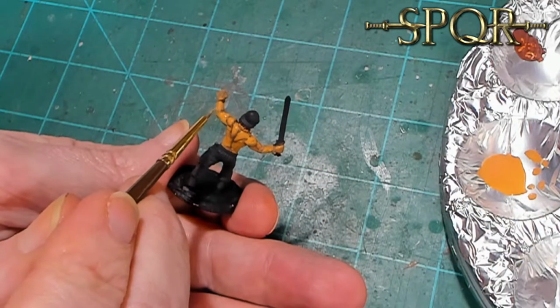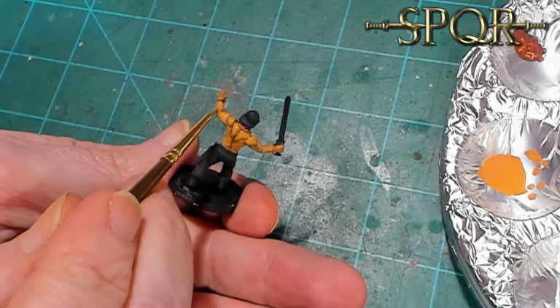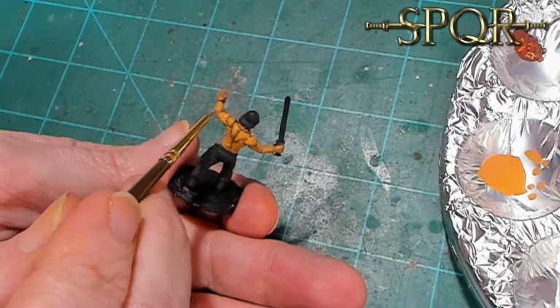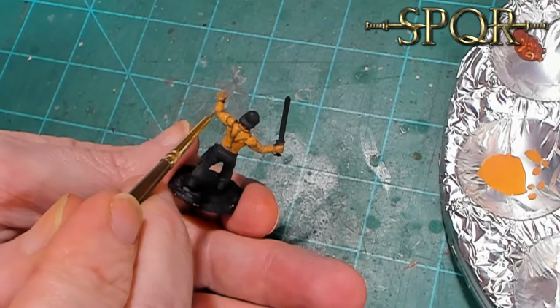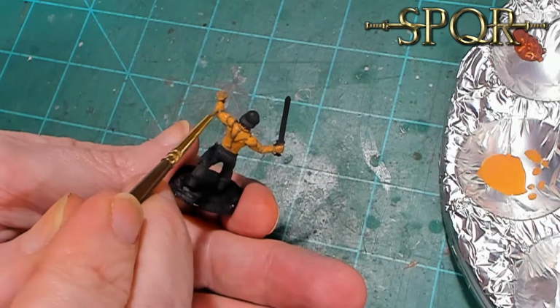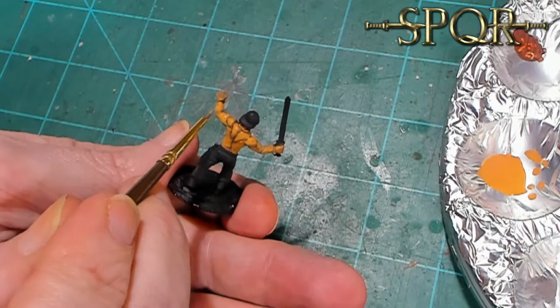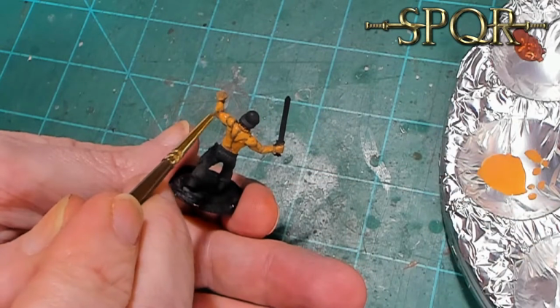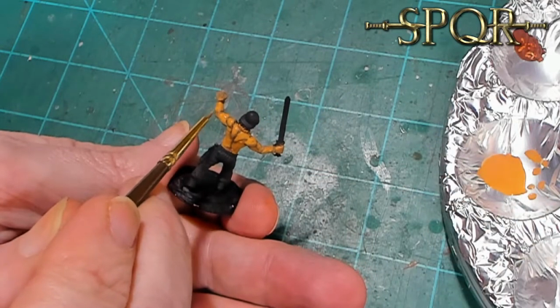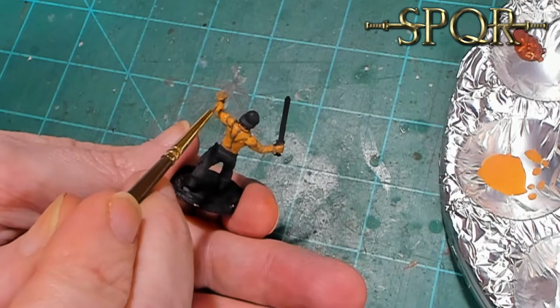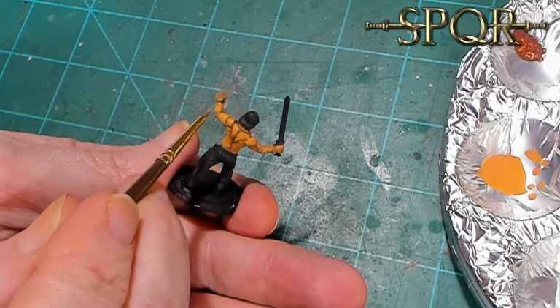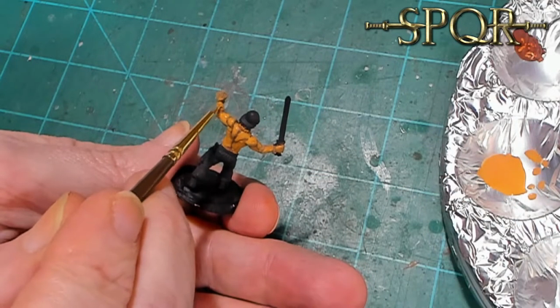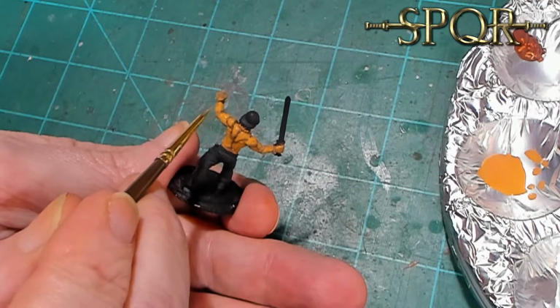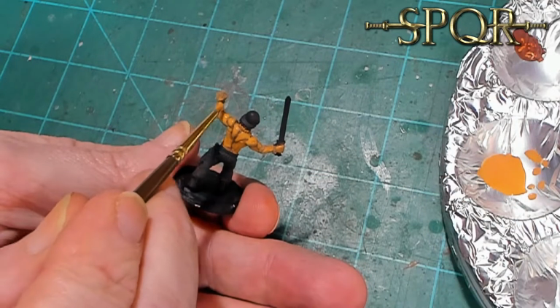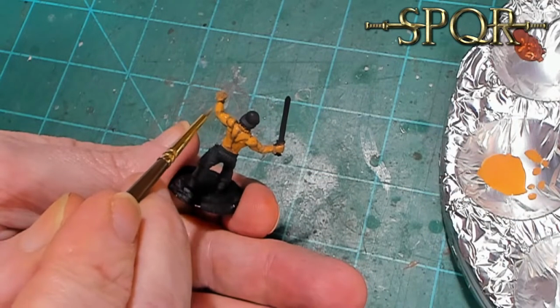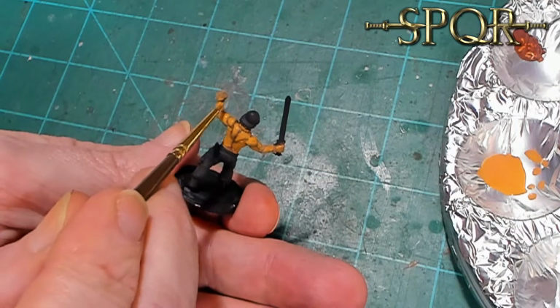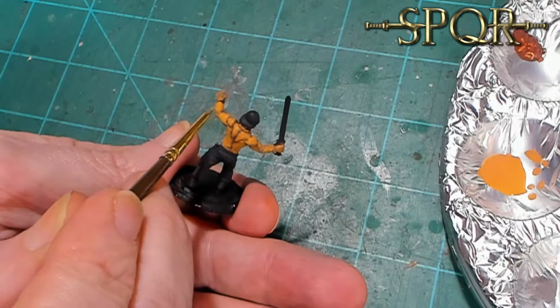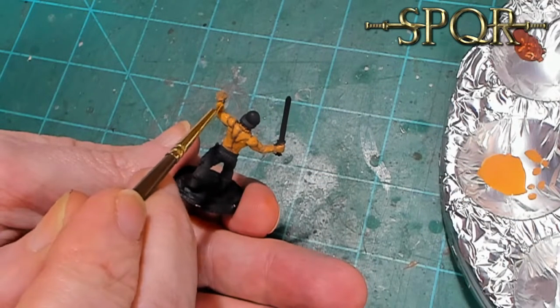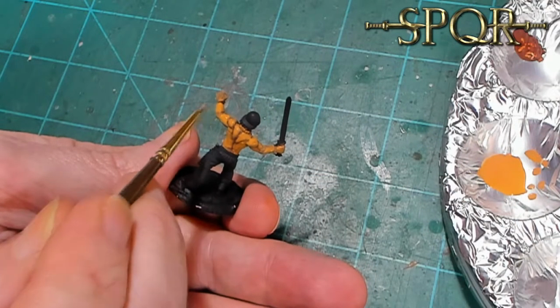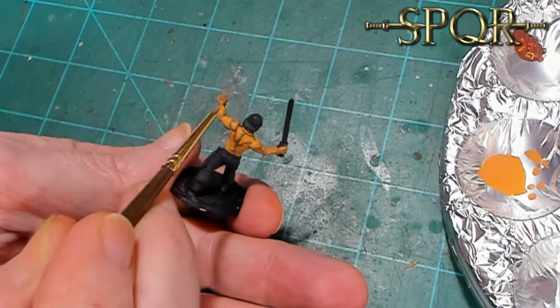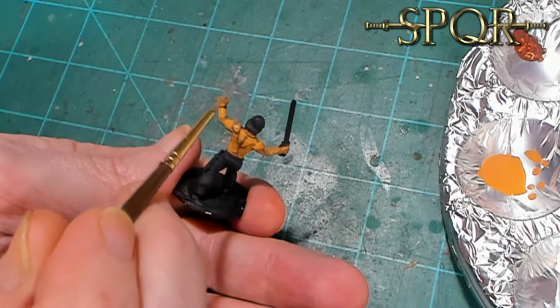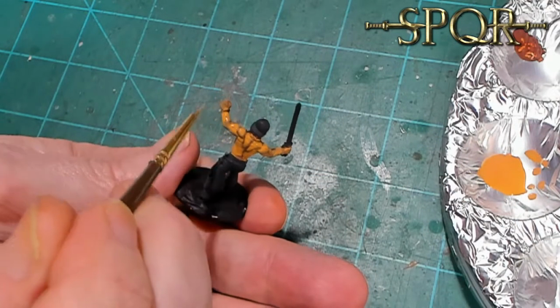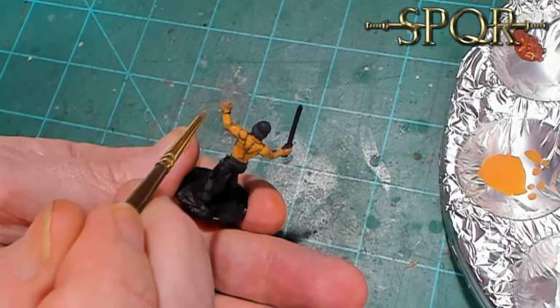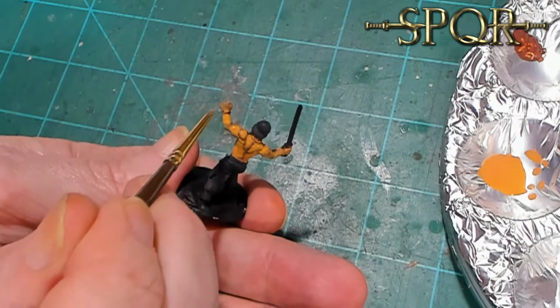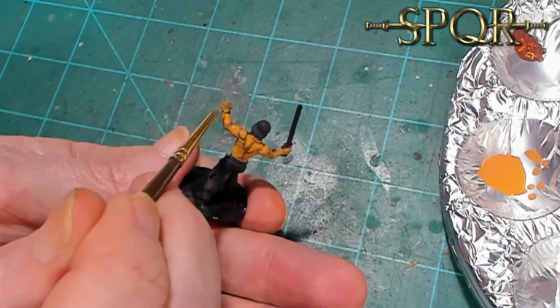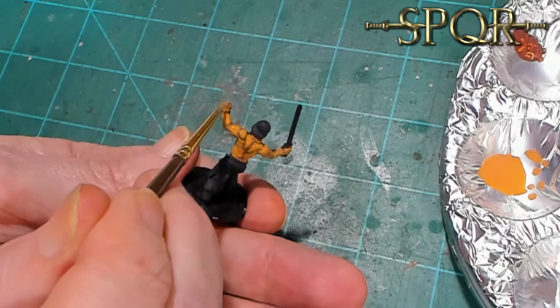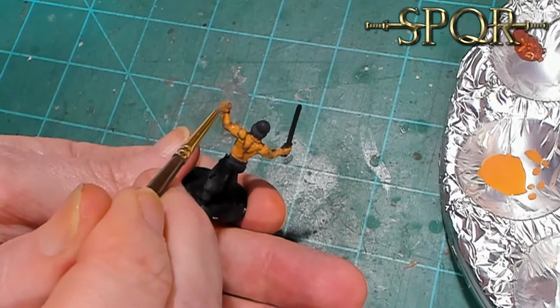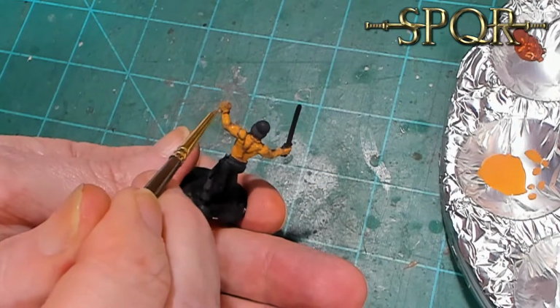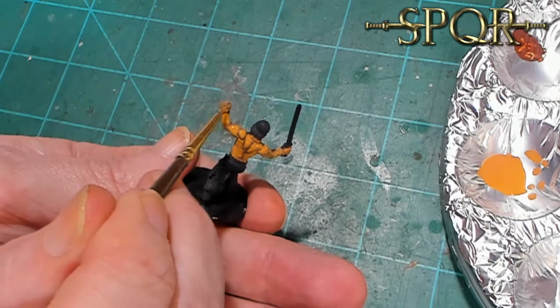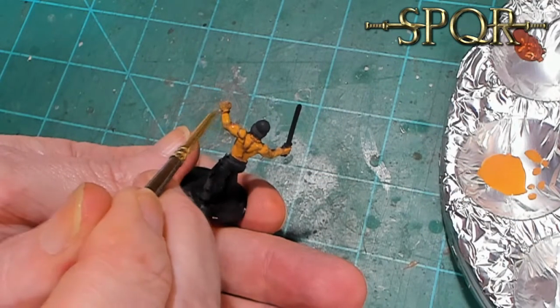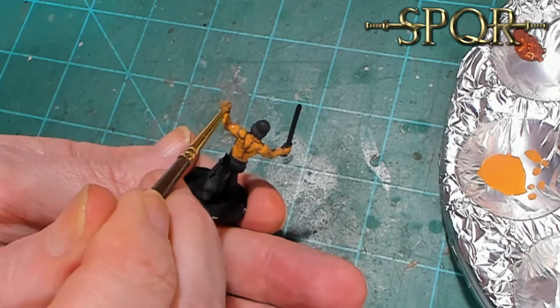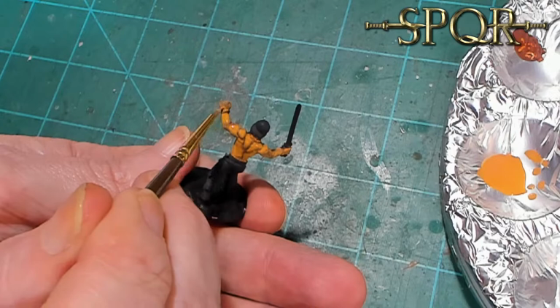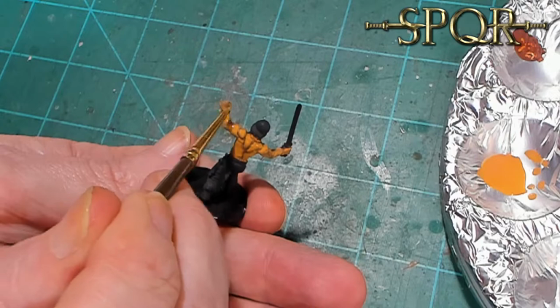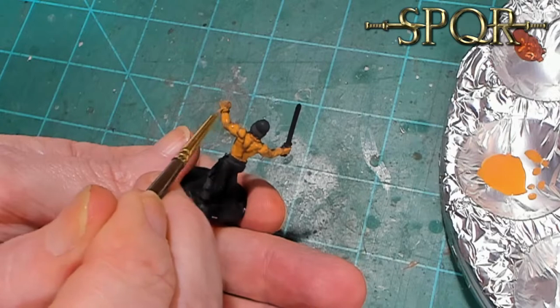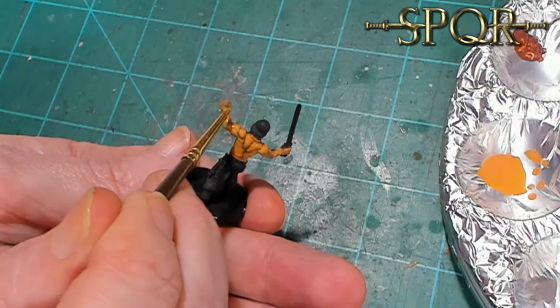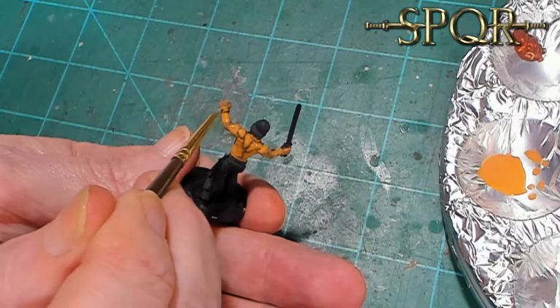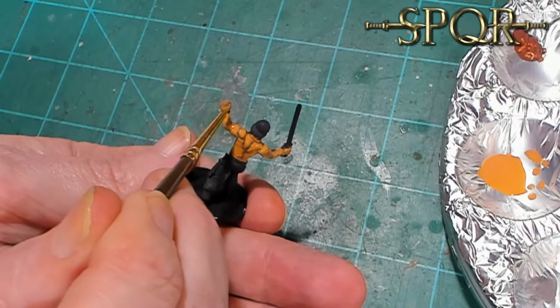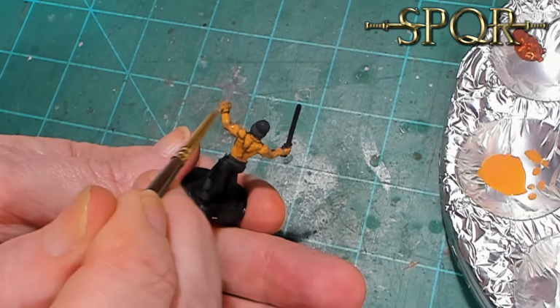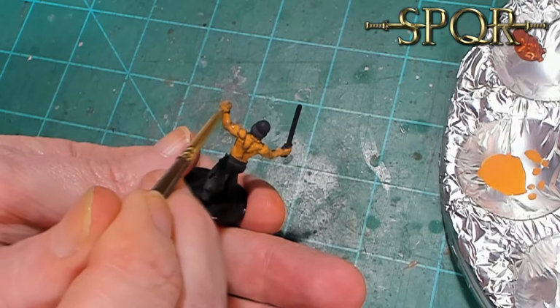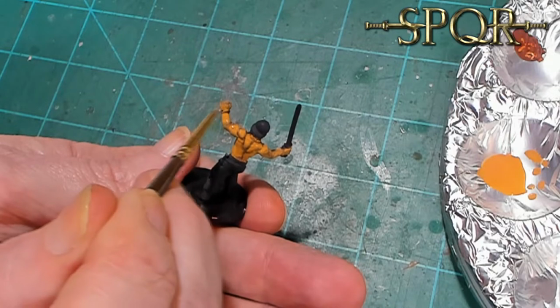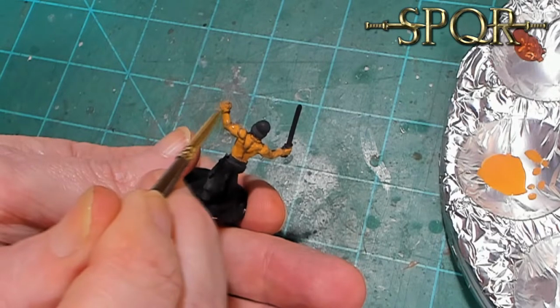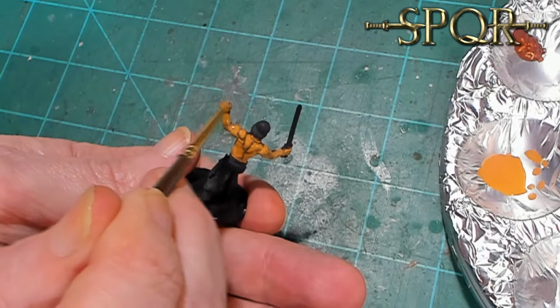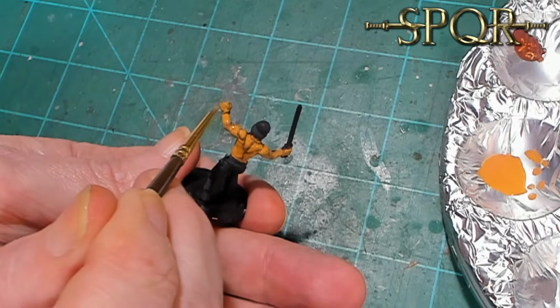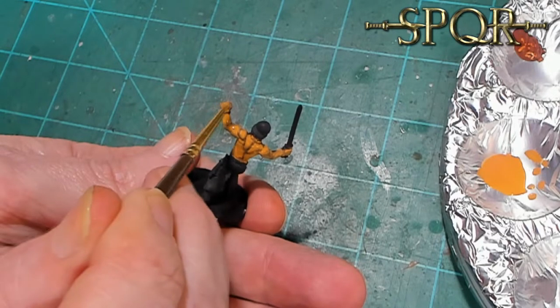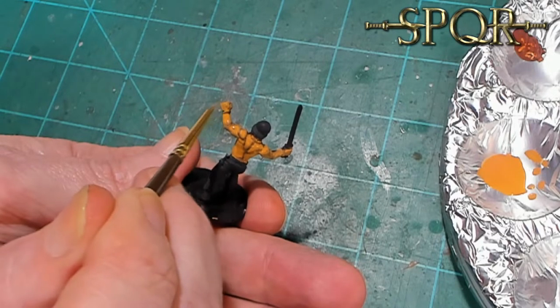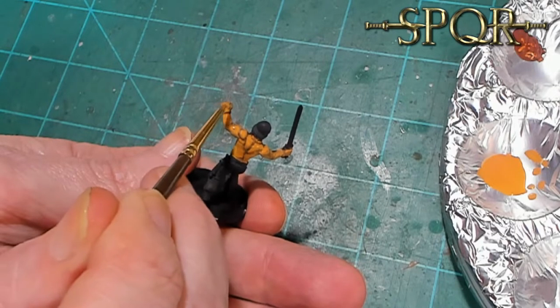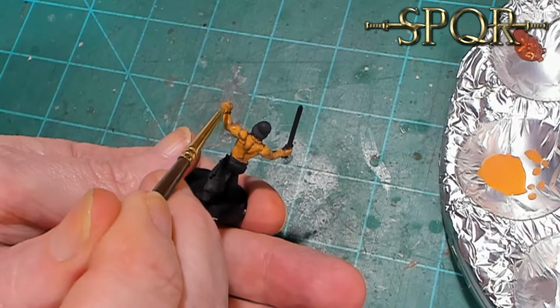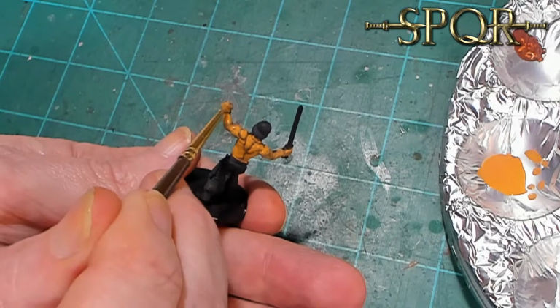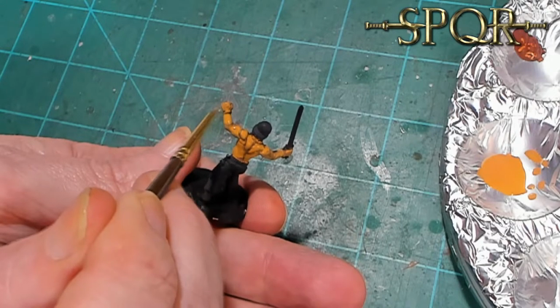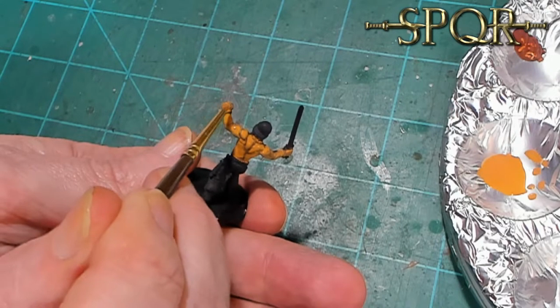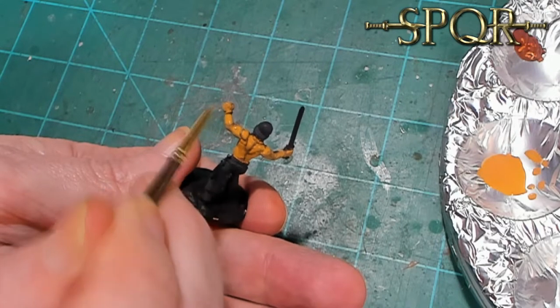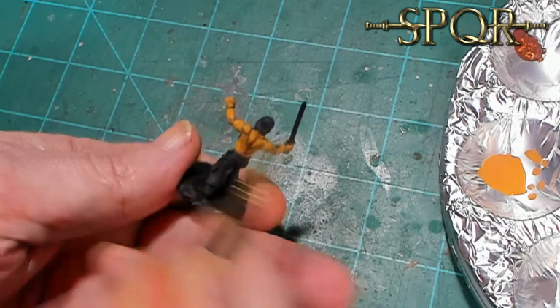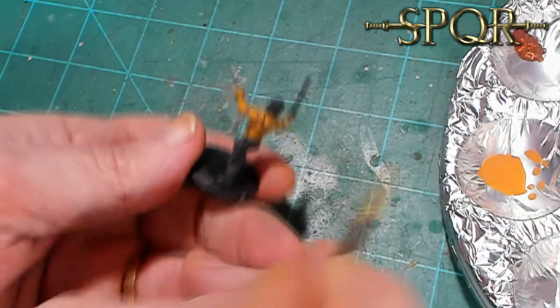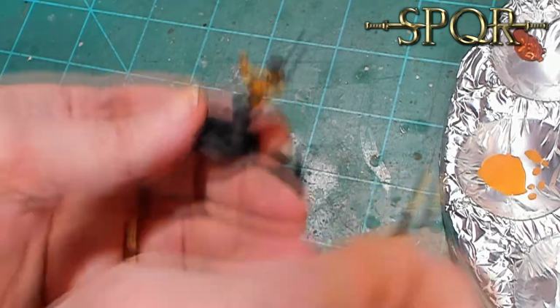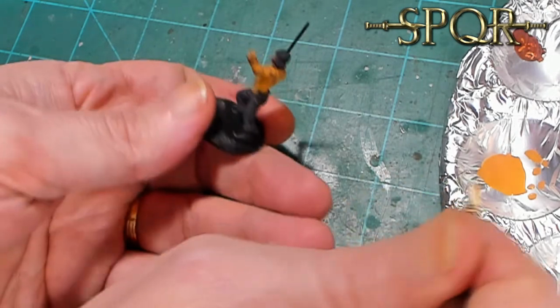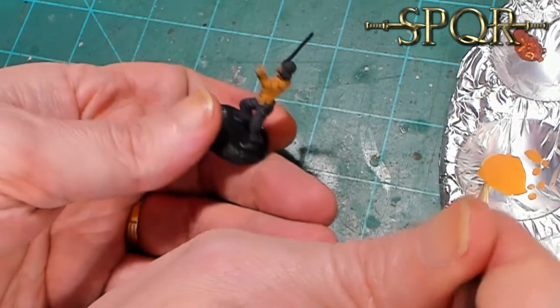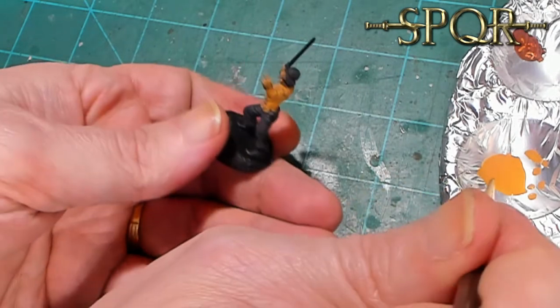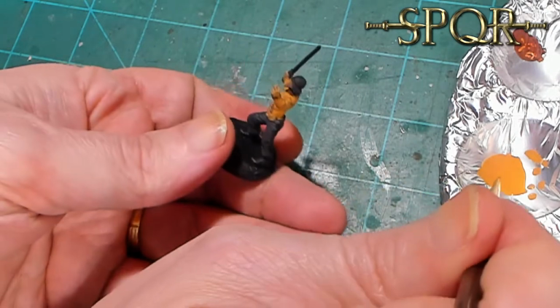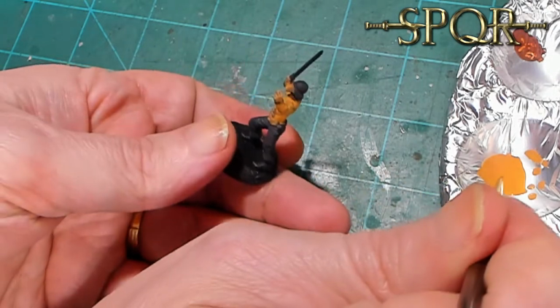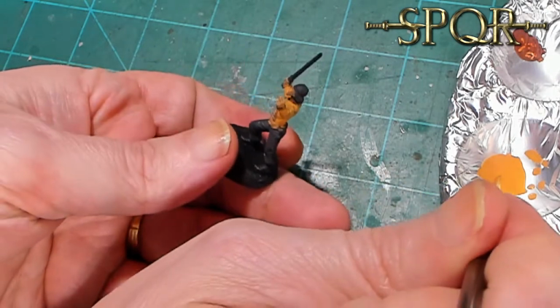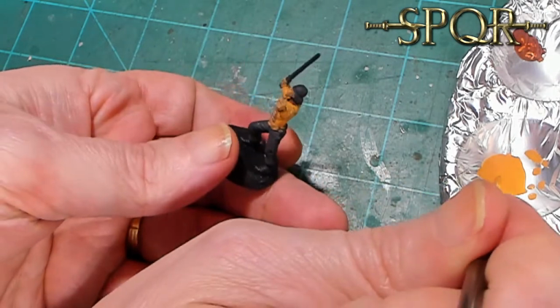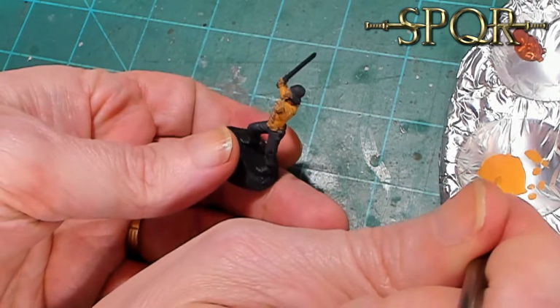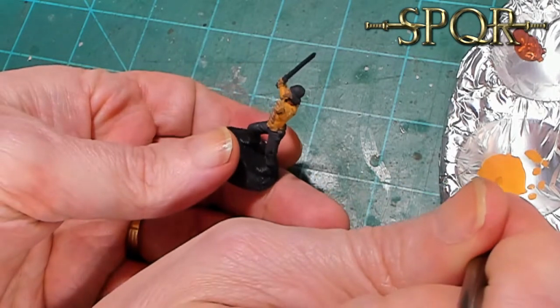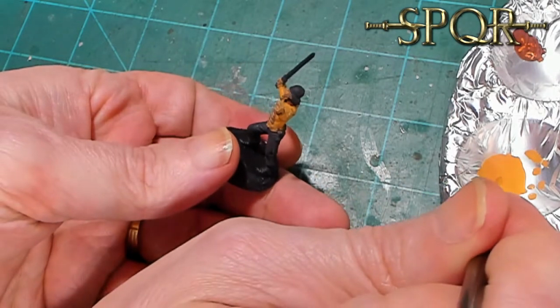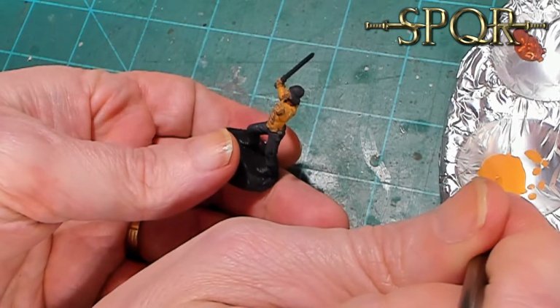This might be the fourth layer, and you can see I'm gradually building it up. One thing this technique does: because the paint is so wet - literally two parts water - as it dries you don't get any brush strokes. There will not be one brush stroke. There can be mistakes or areas you miss, but most likely you won't miss it because you're going over it four, five, six times.